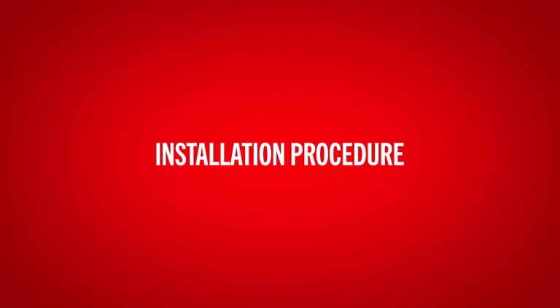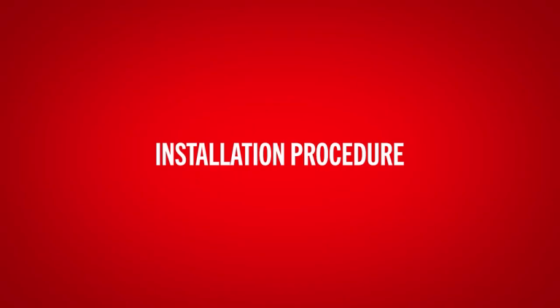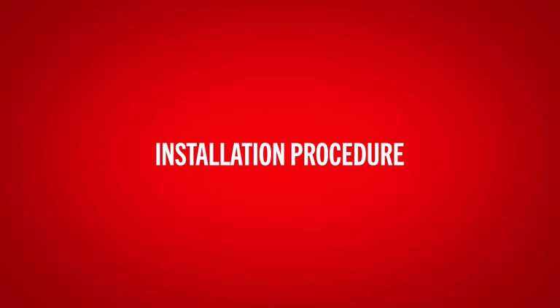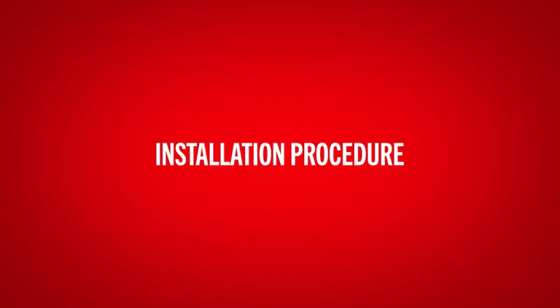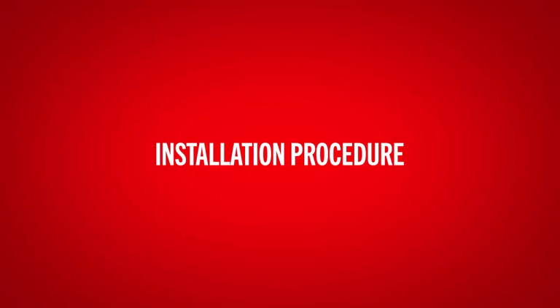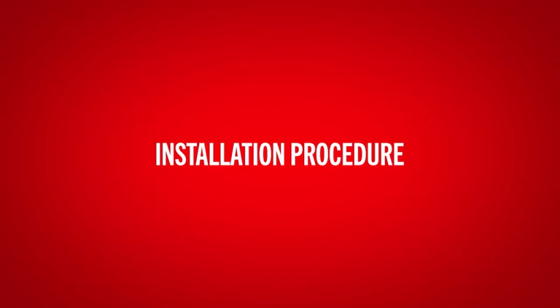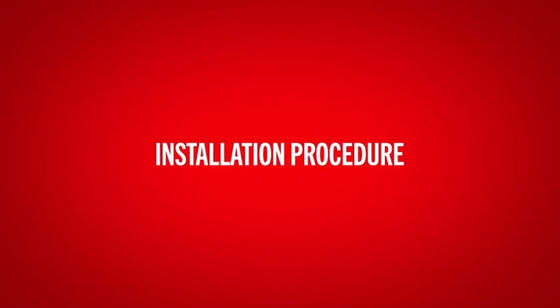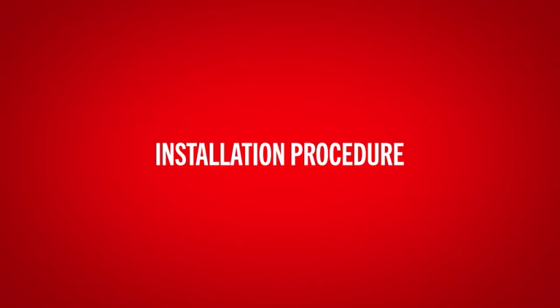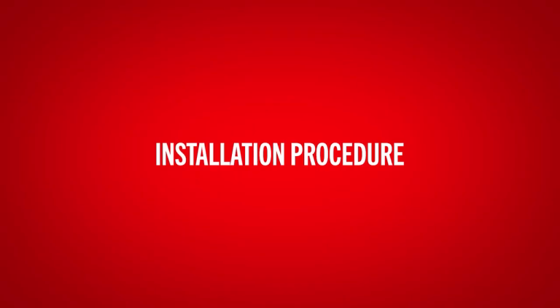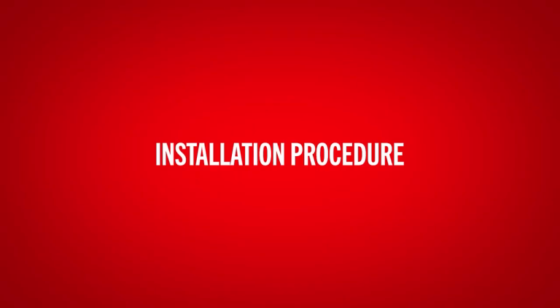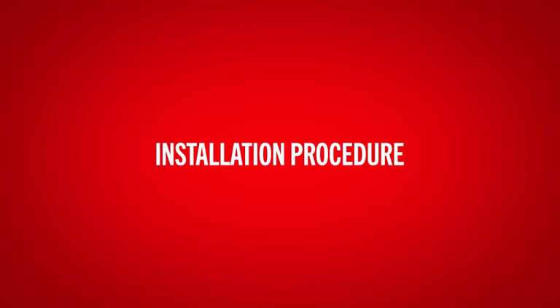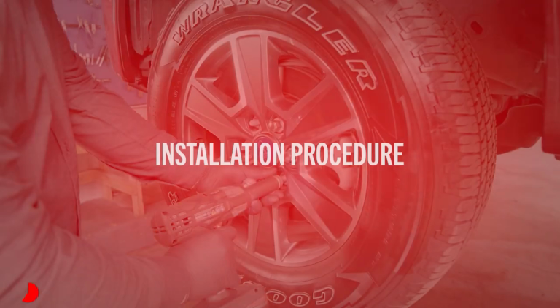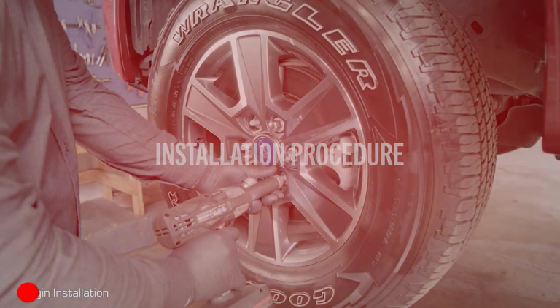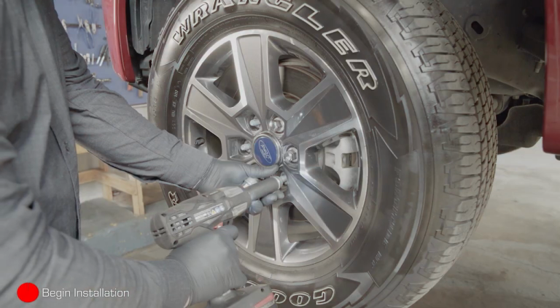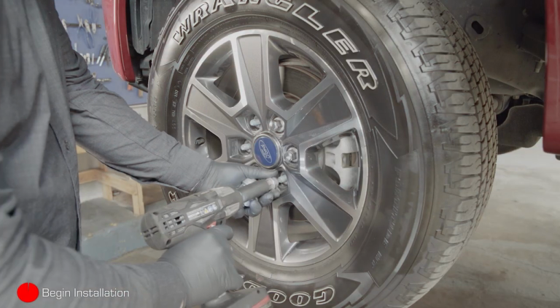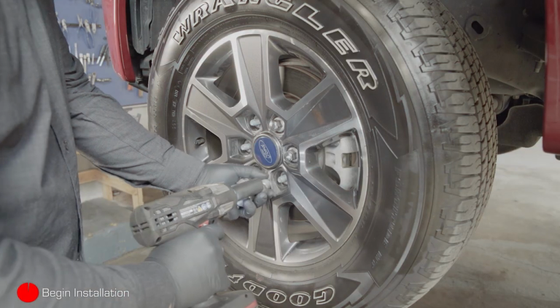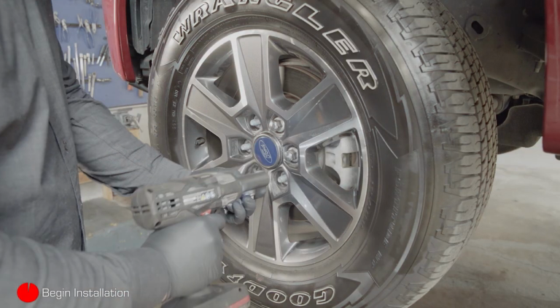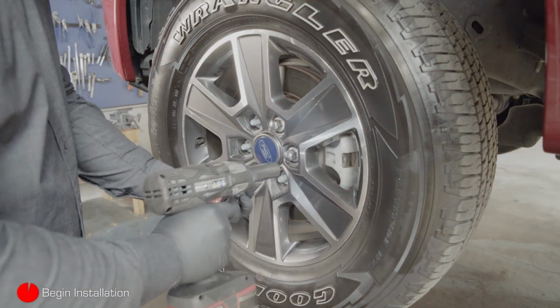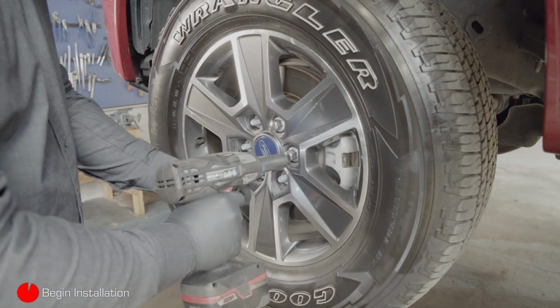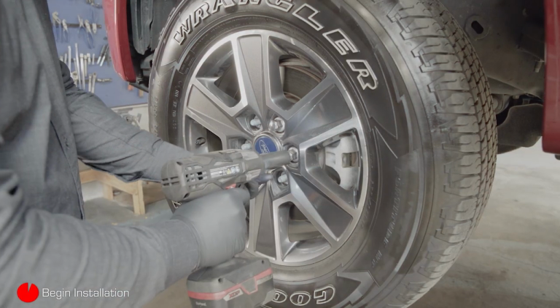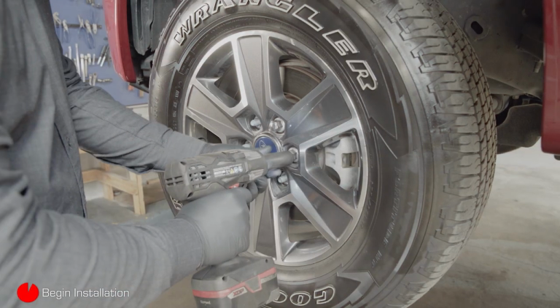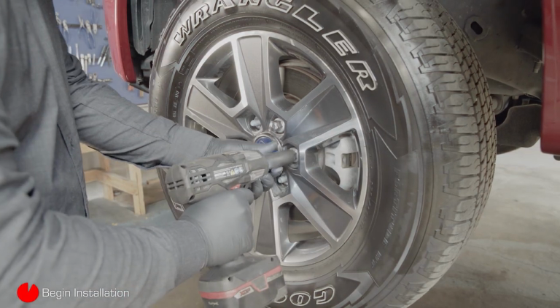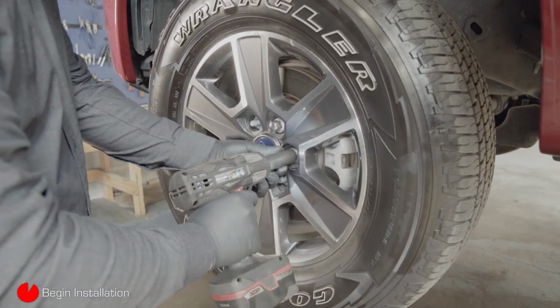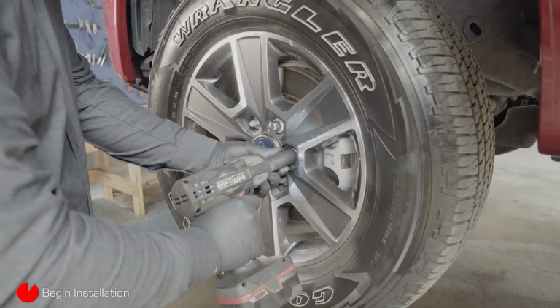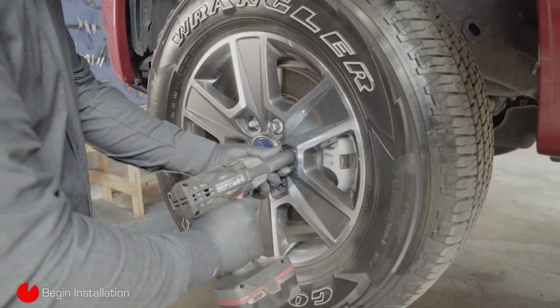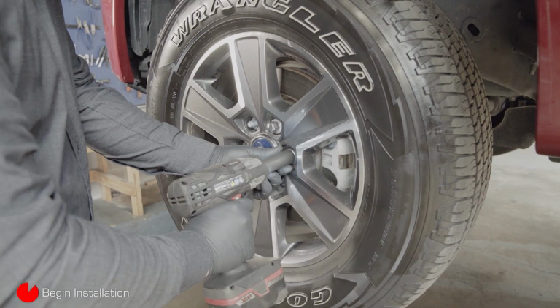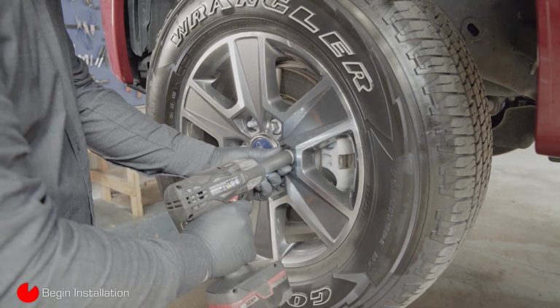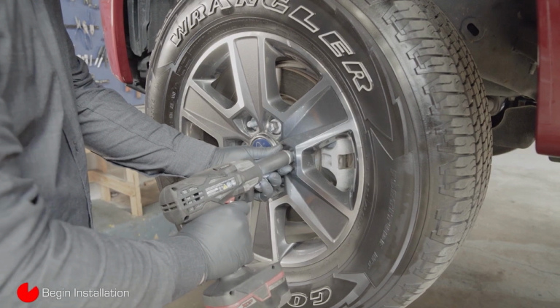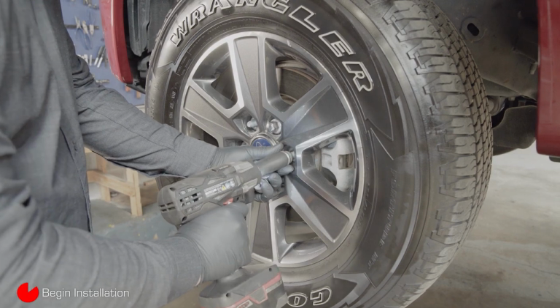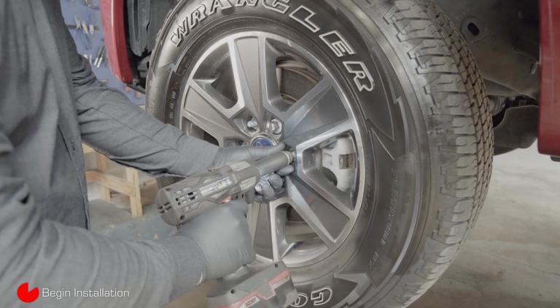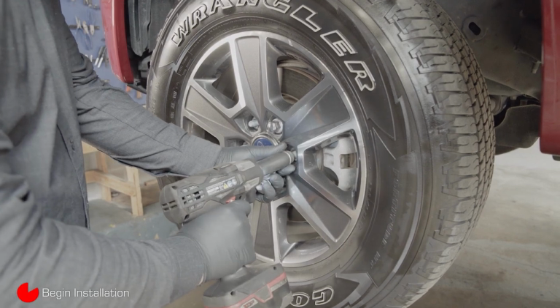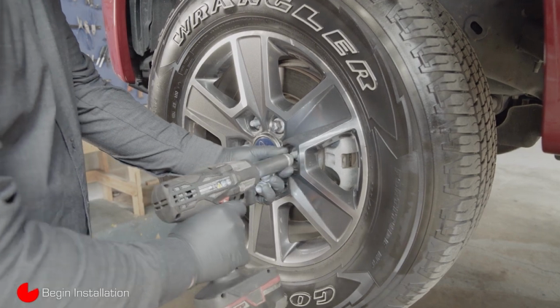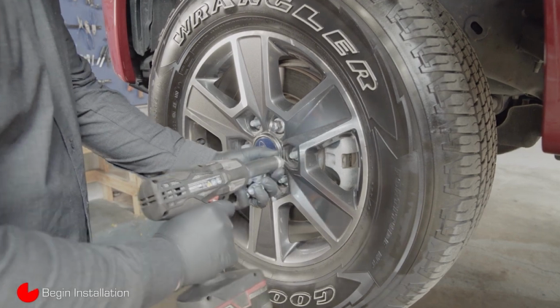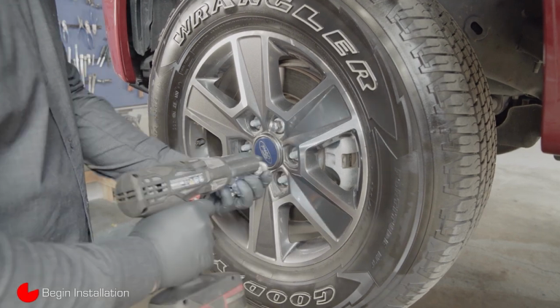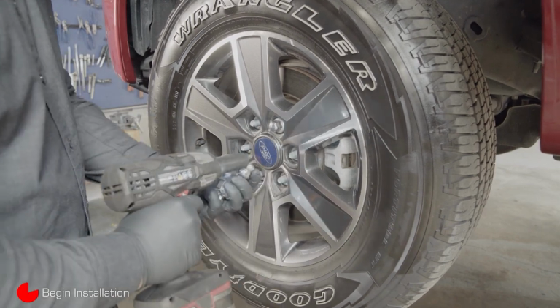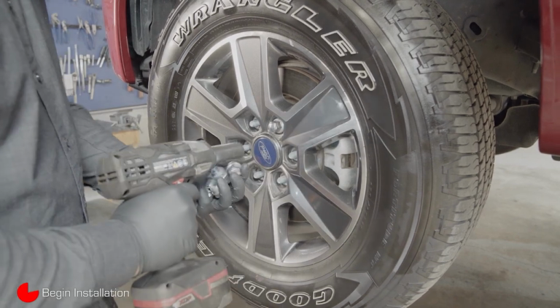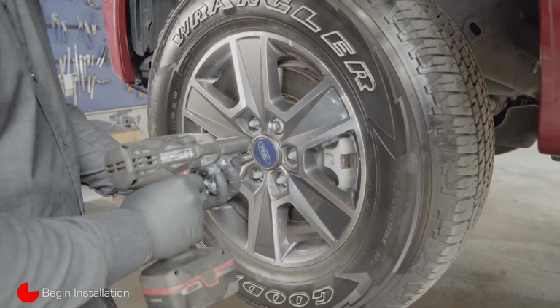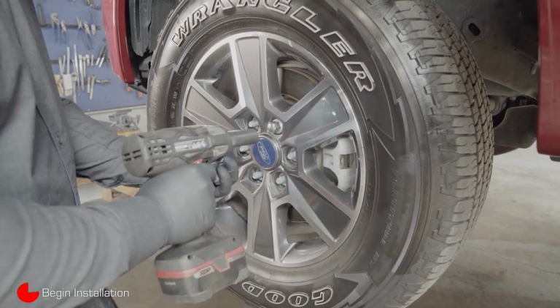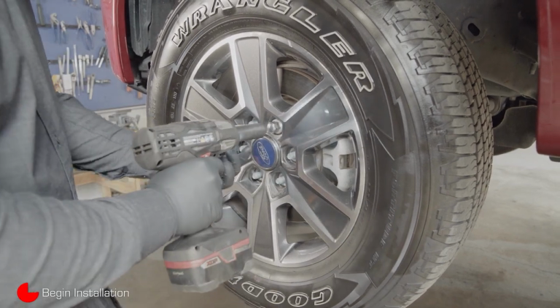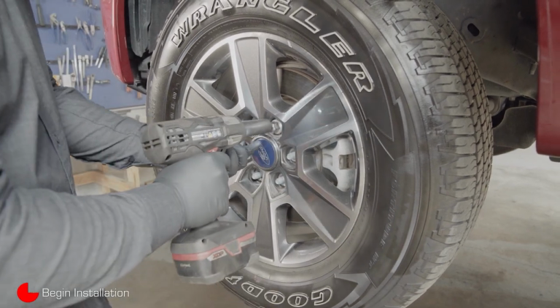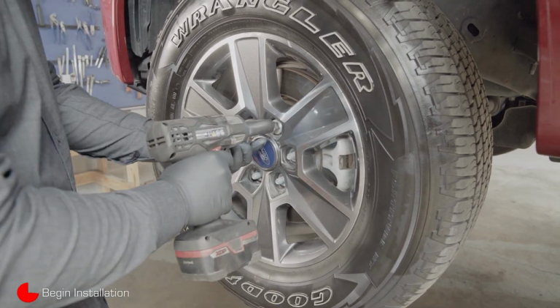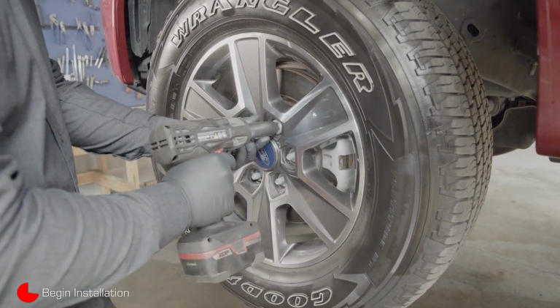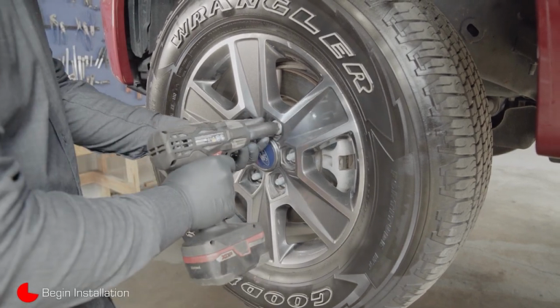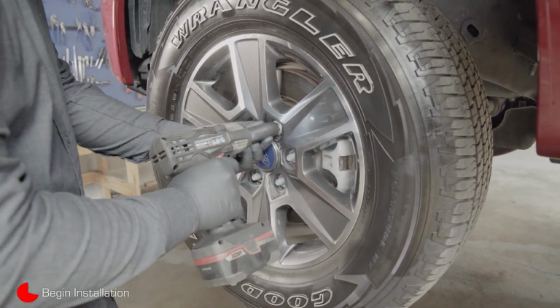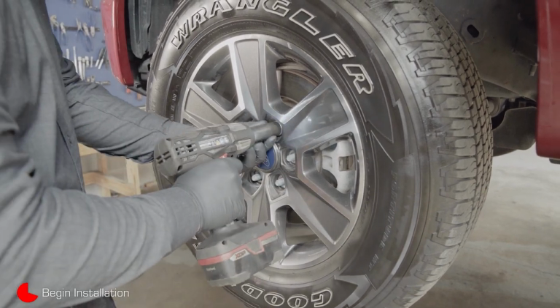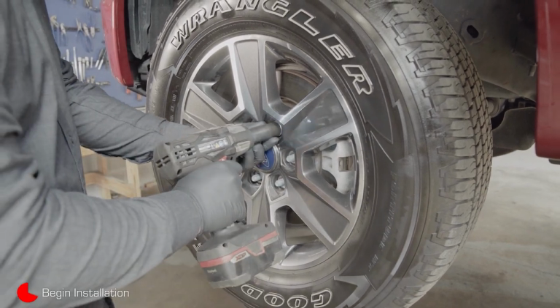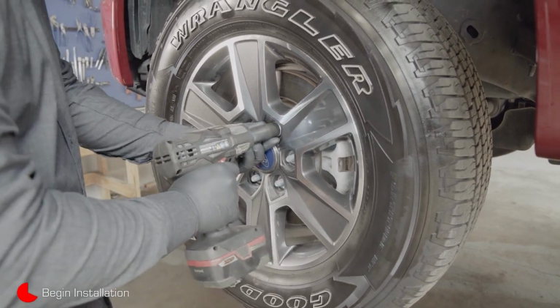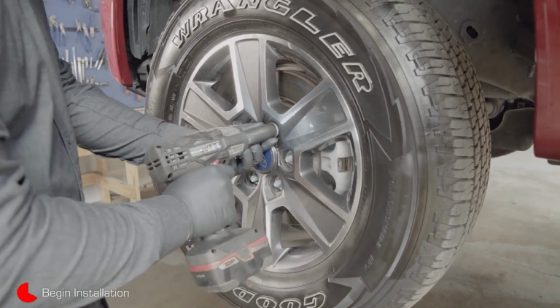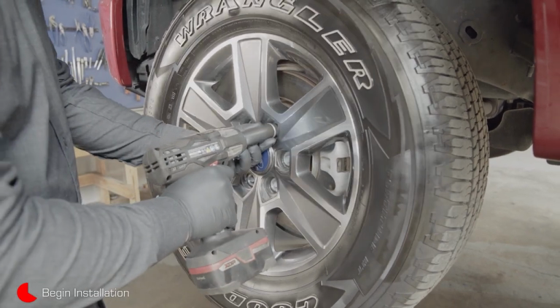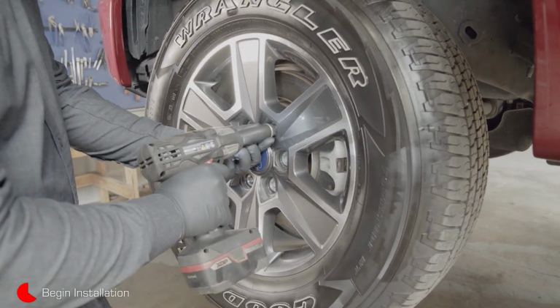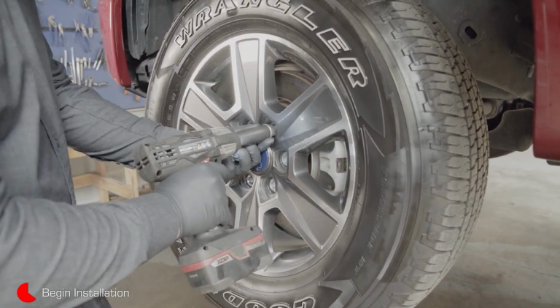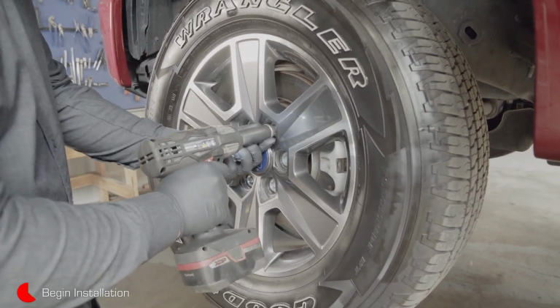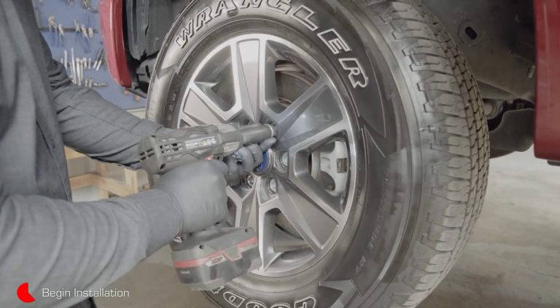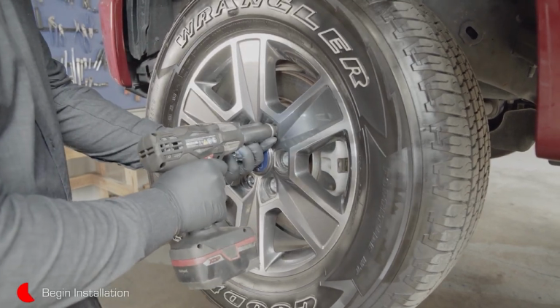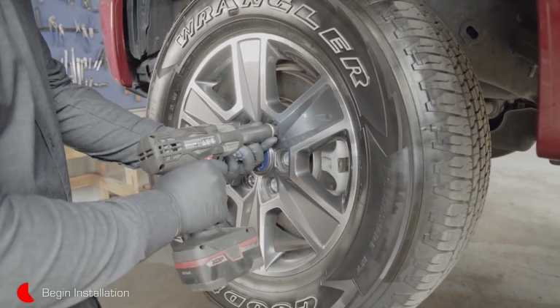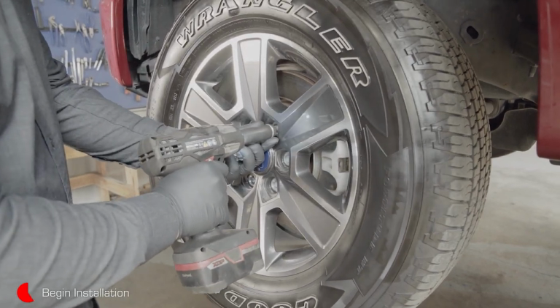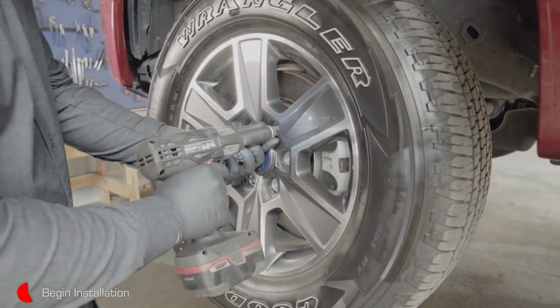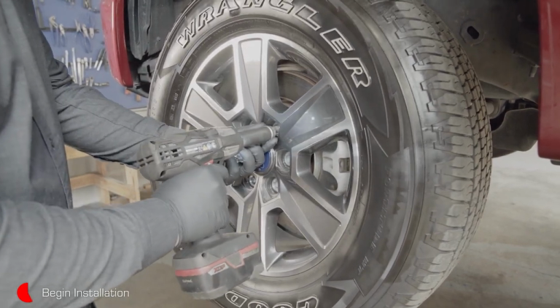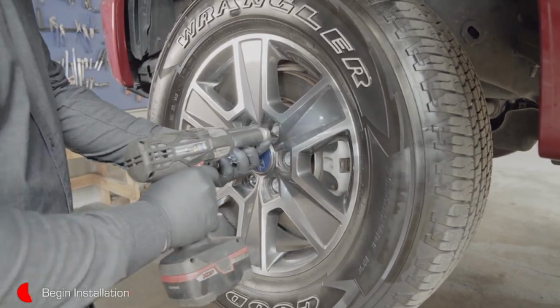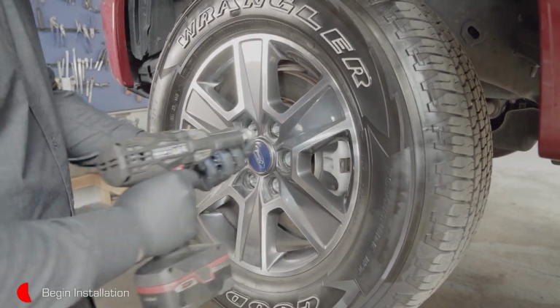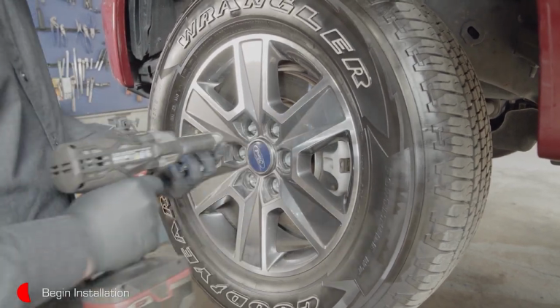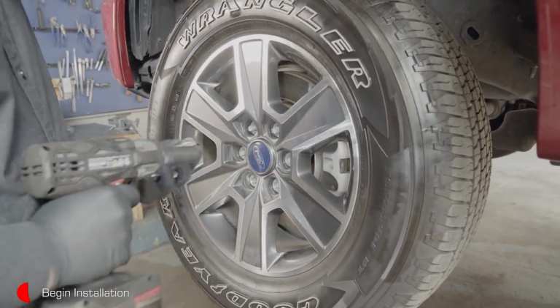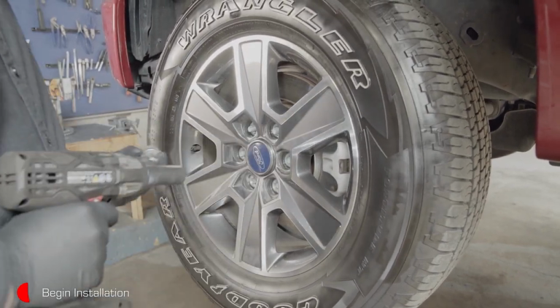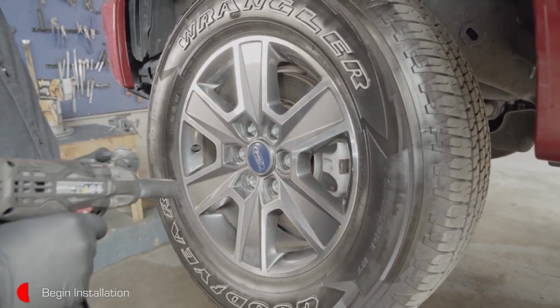Using a 21-millimeter socket, remove the lug nuts and the wheel. It is best to work on one wheel at a time, leaving the other side intact as a point of reference.